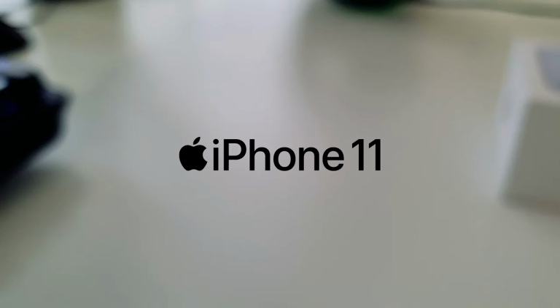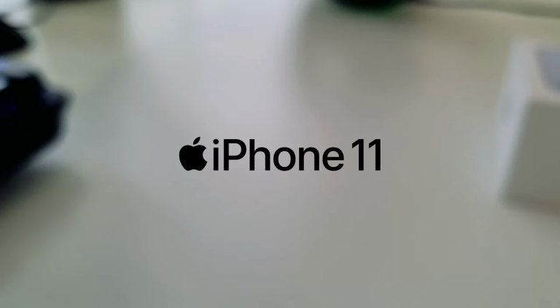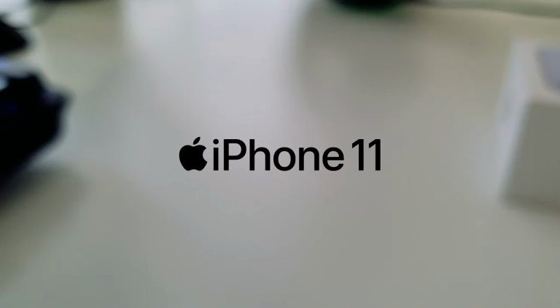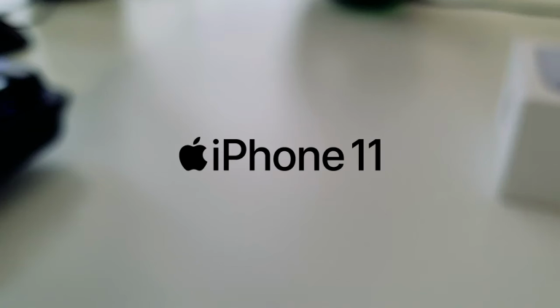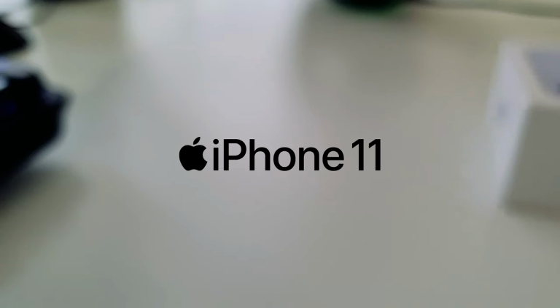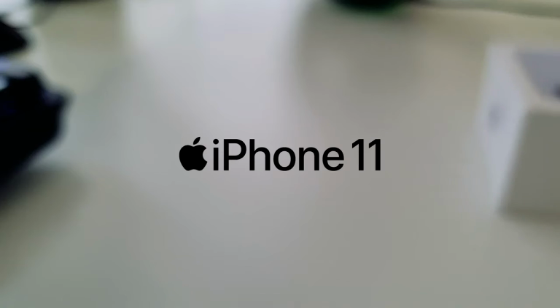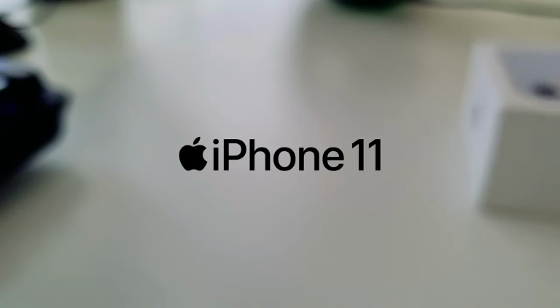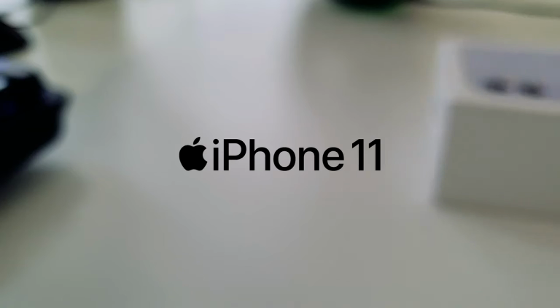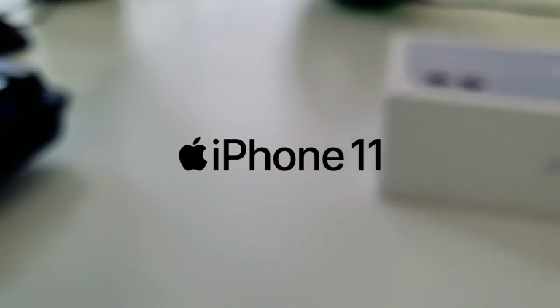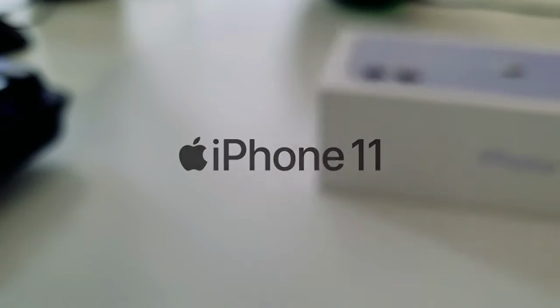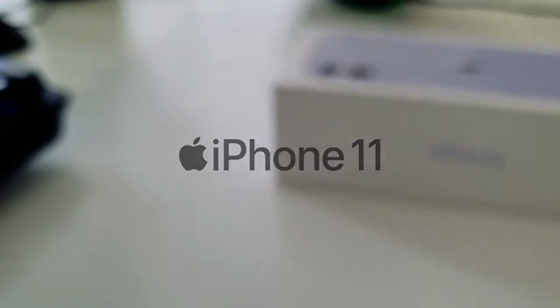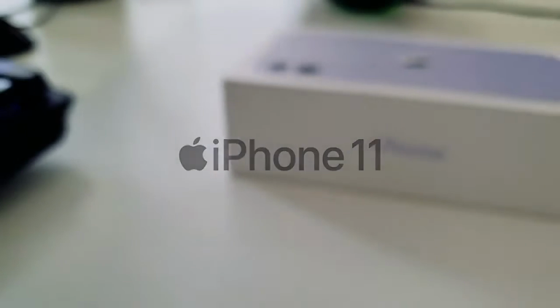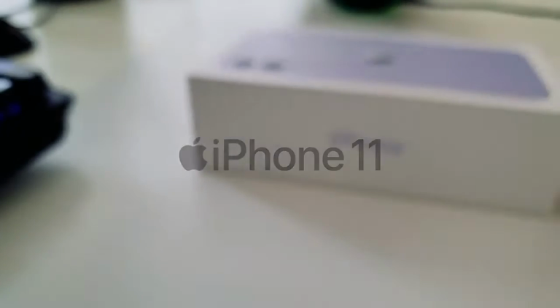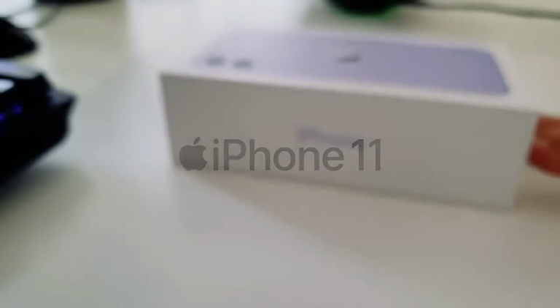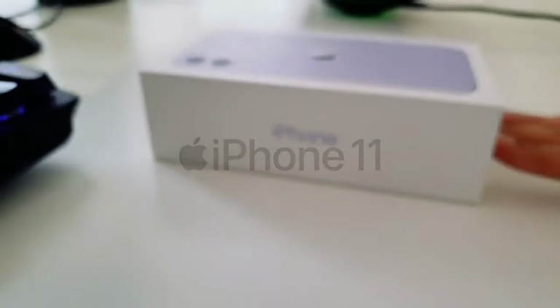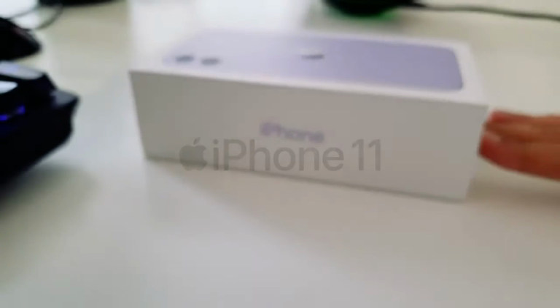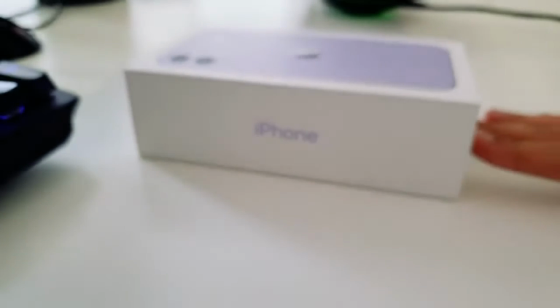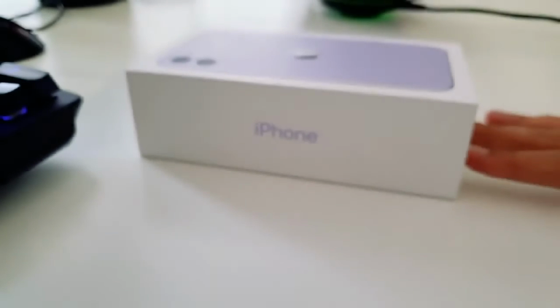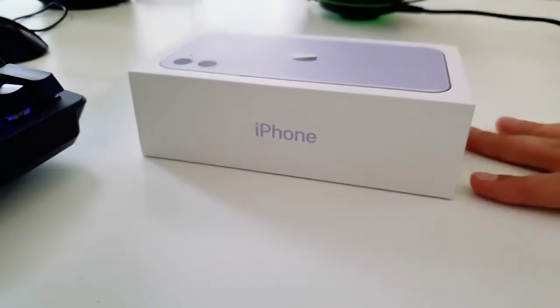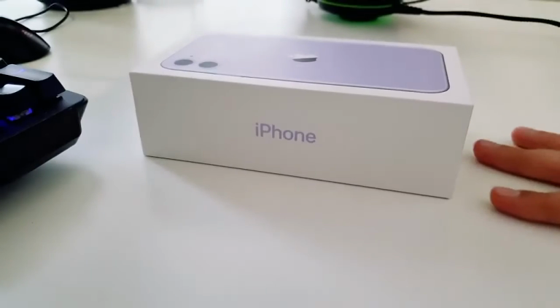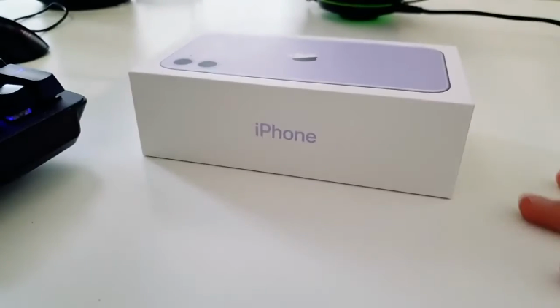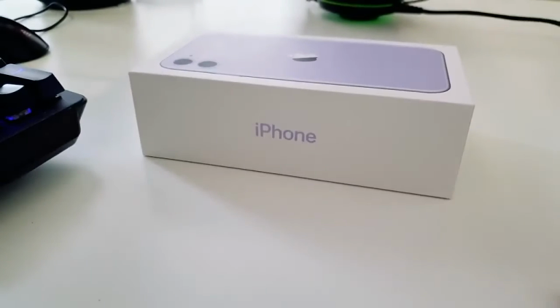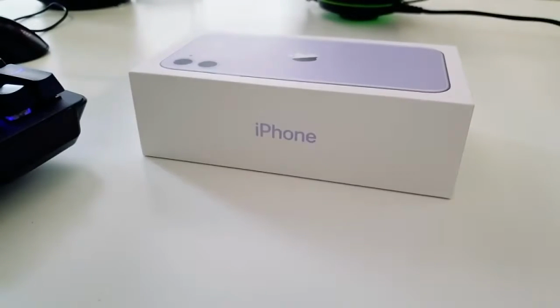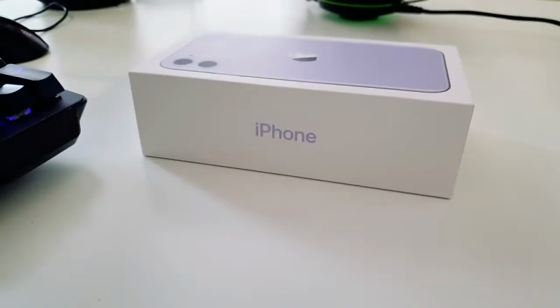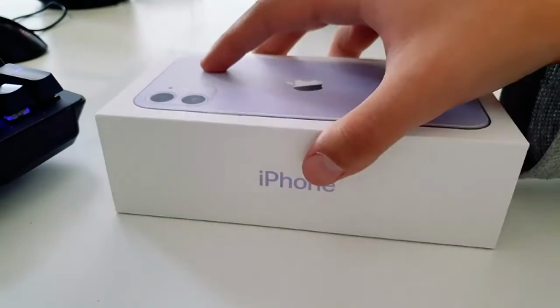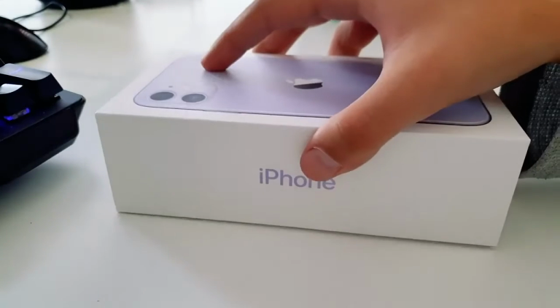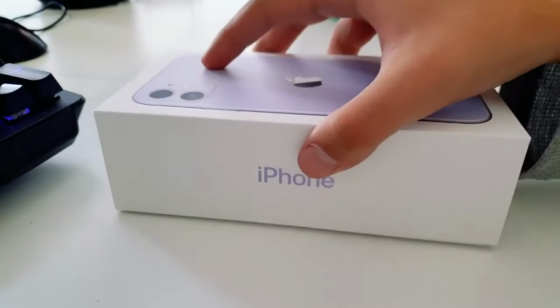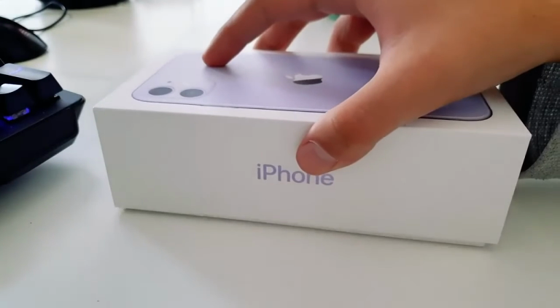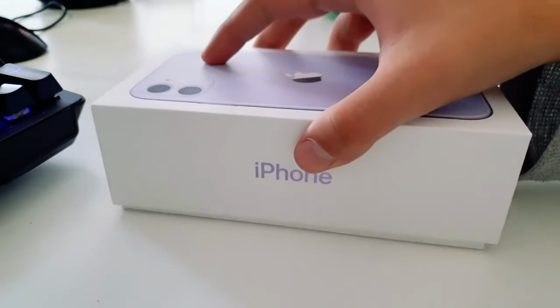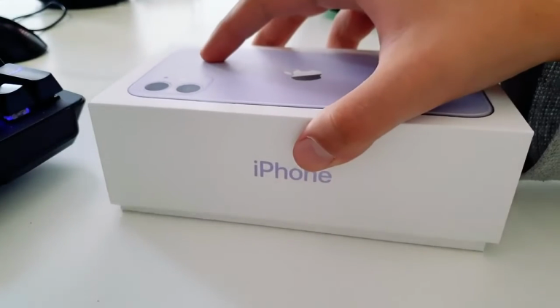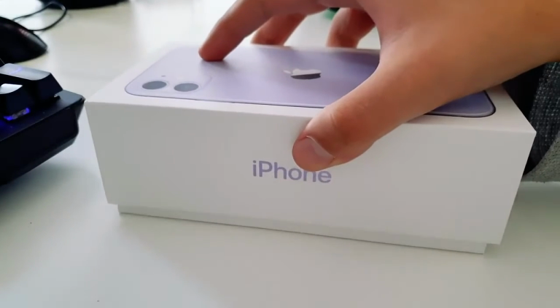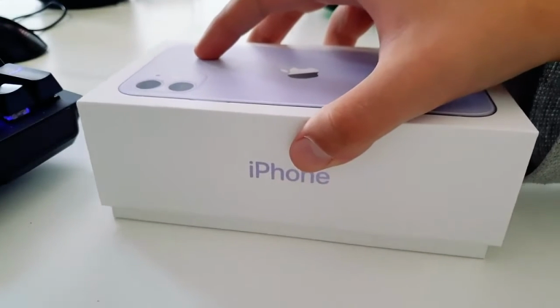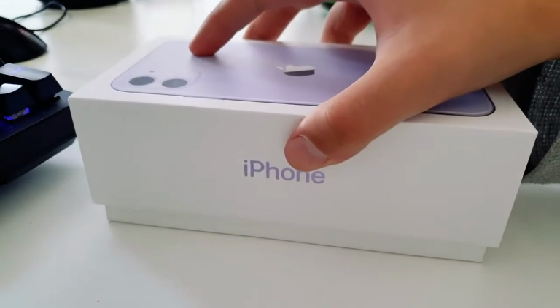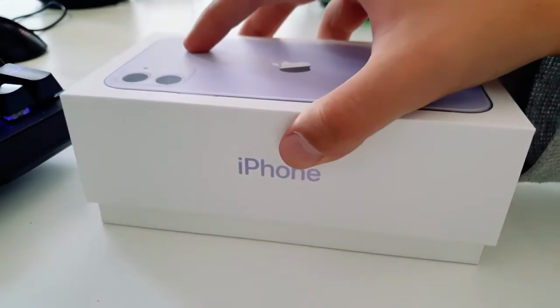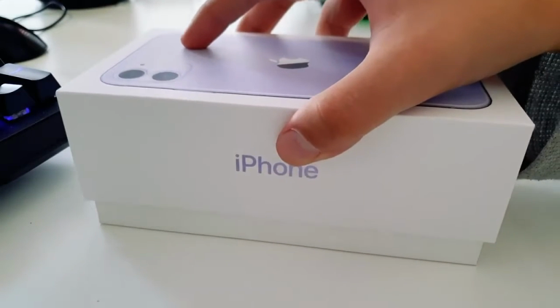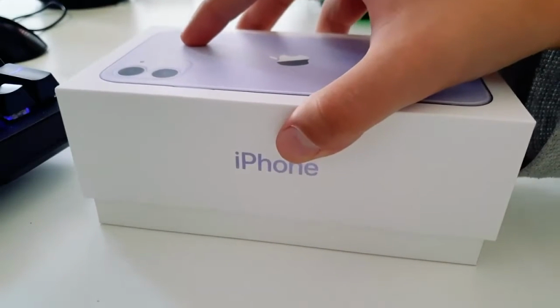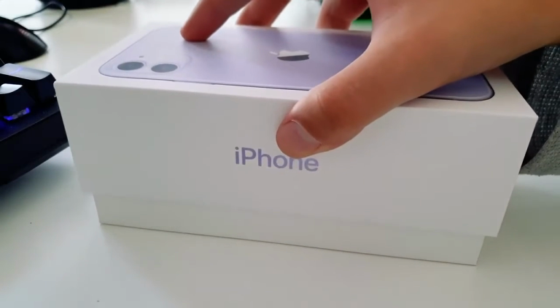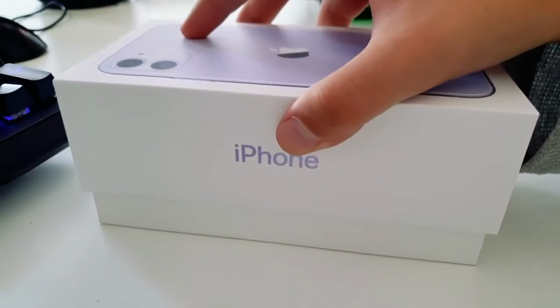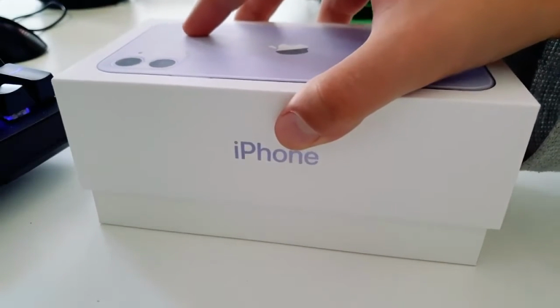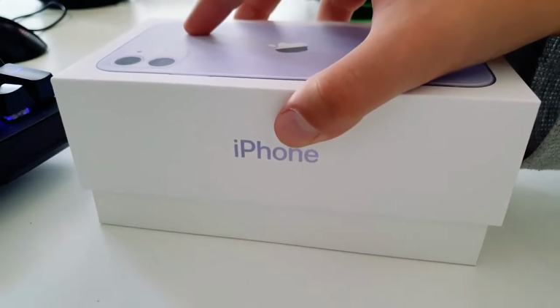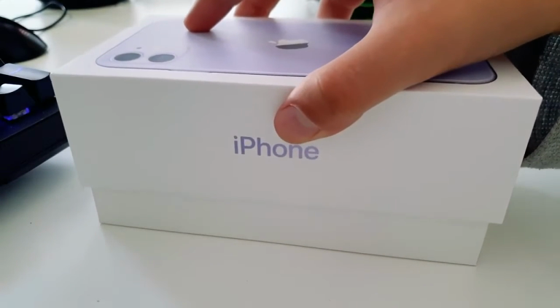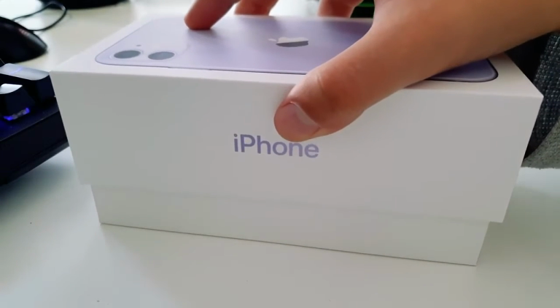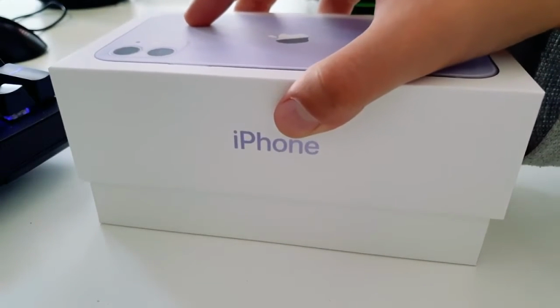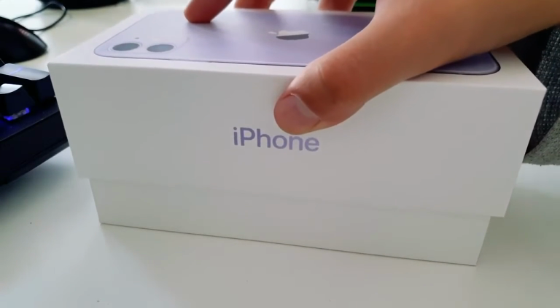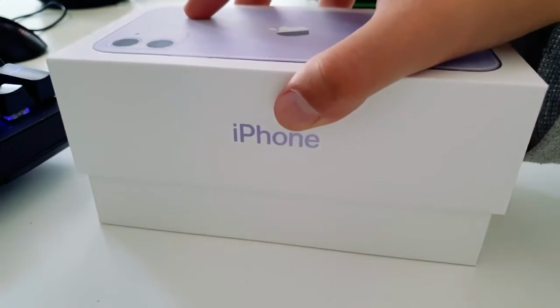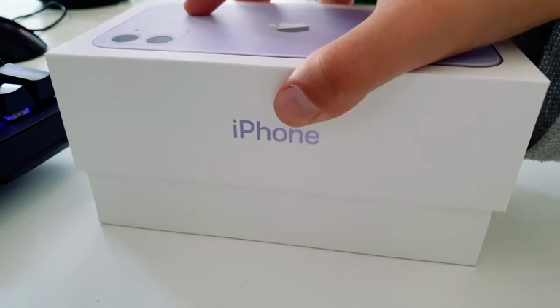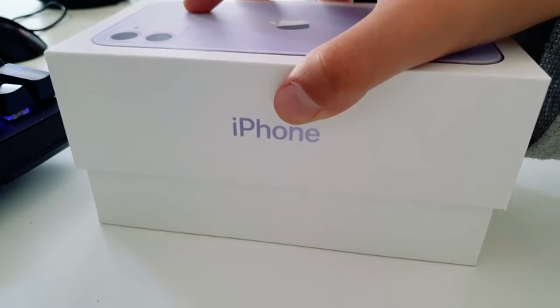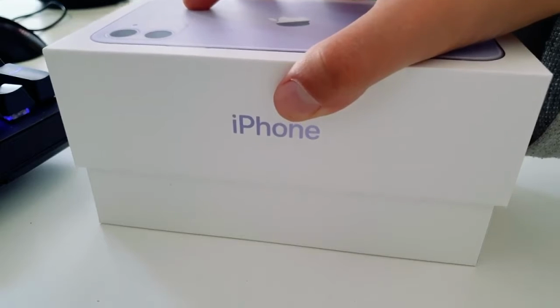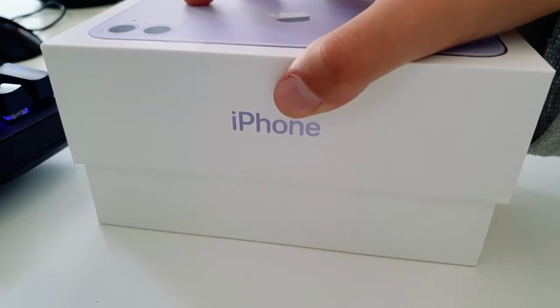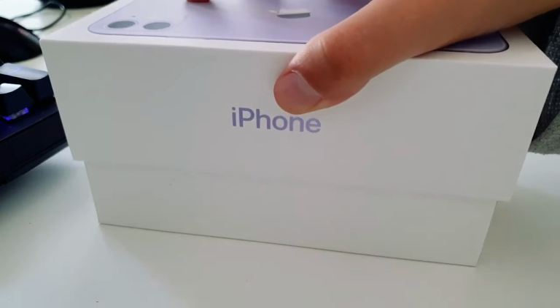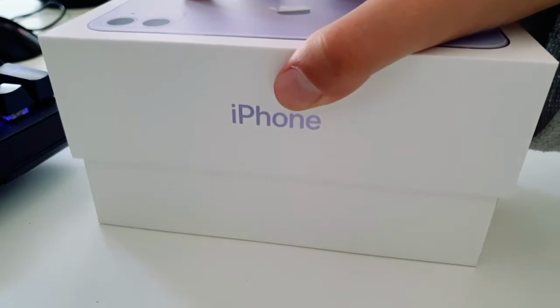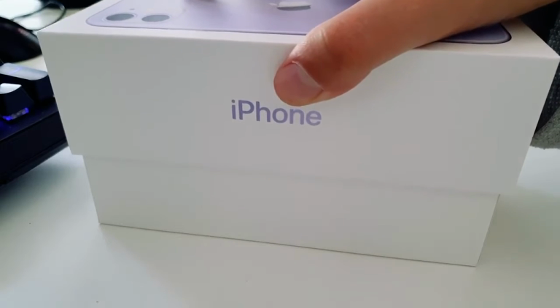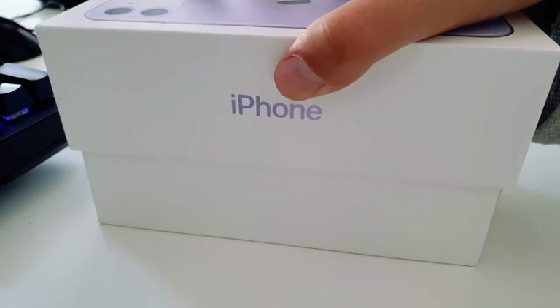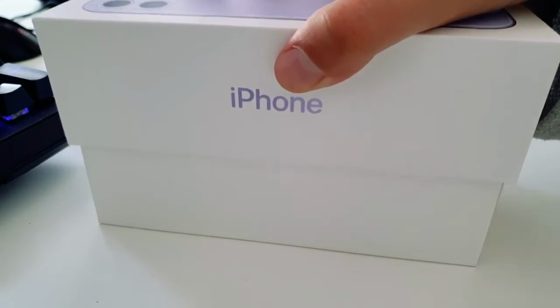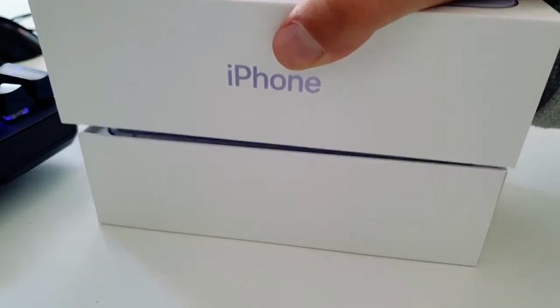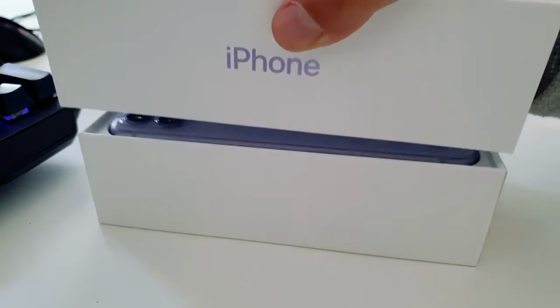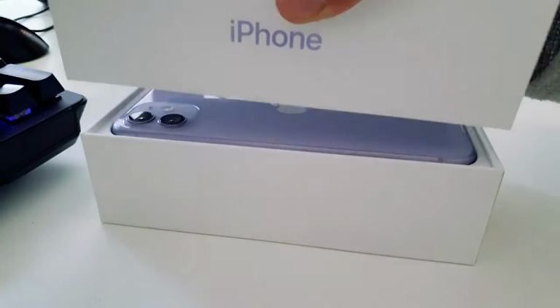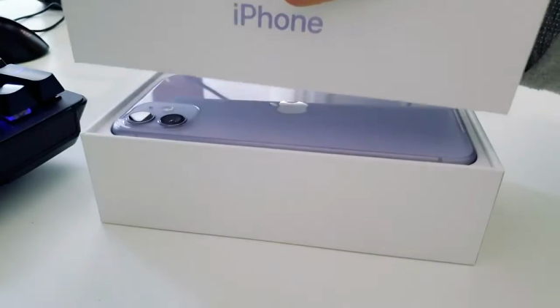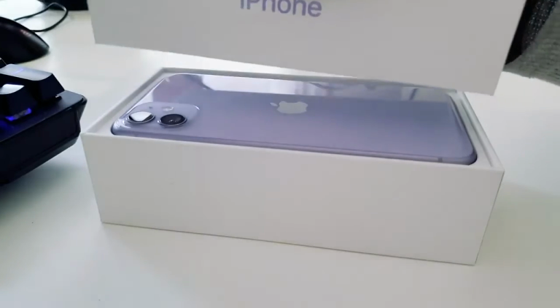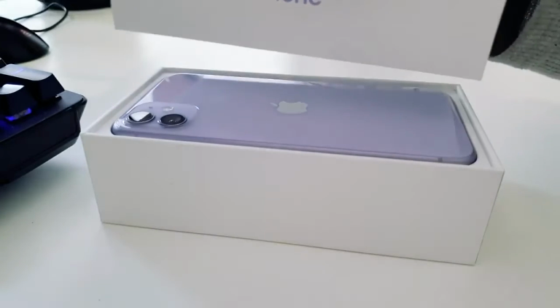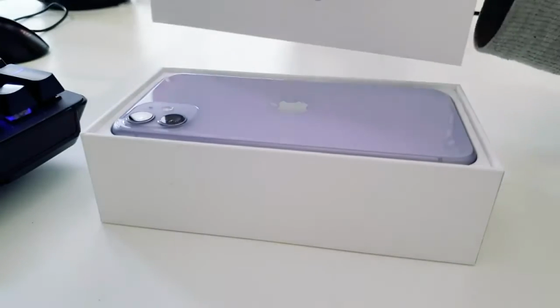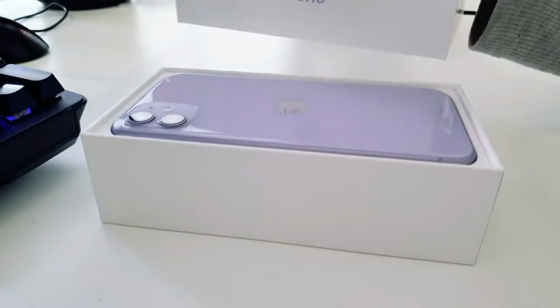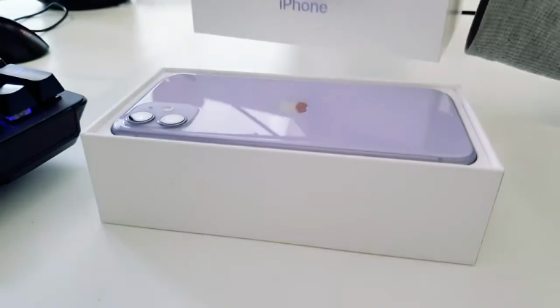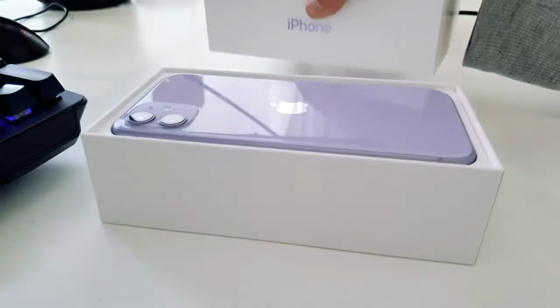iPhone 11 — the best $700 iPhone Apple has ever made. With Patrick Holland and Scott Stein.